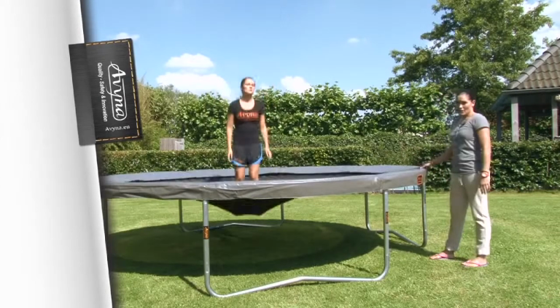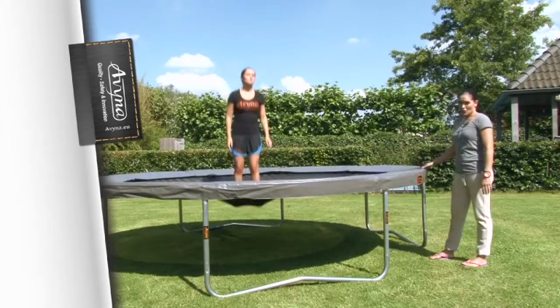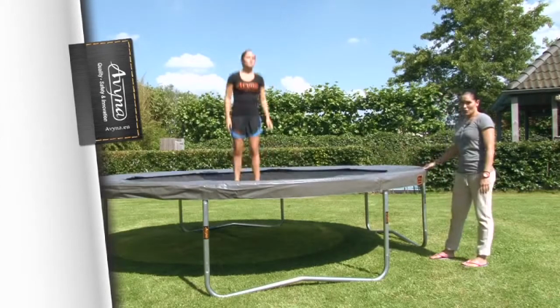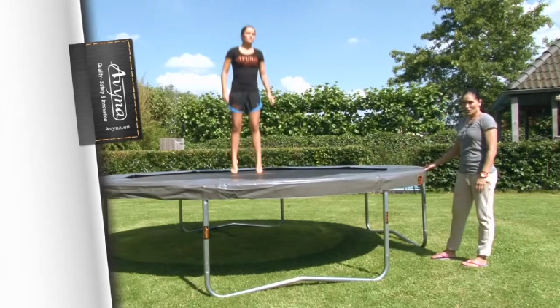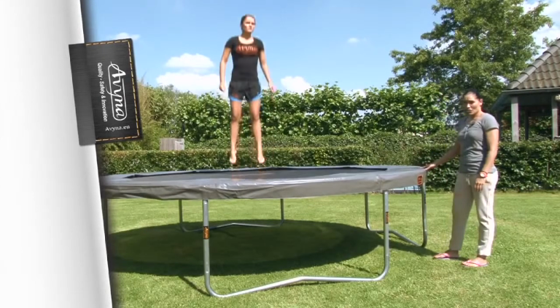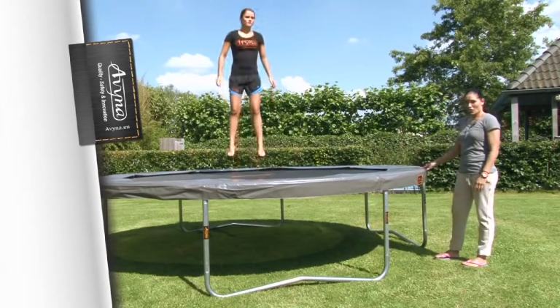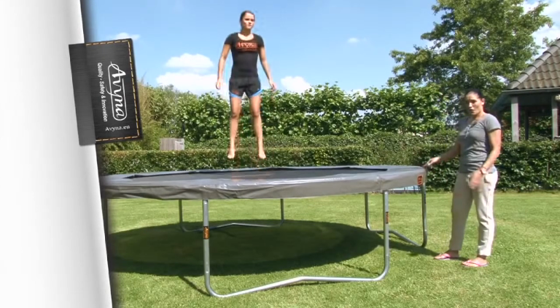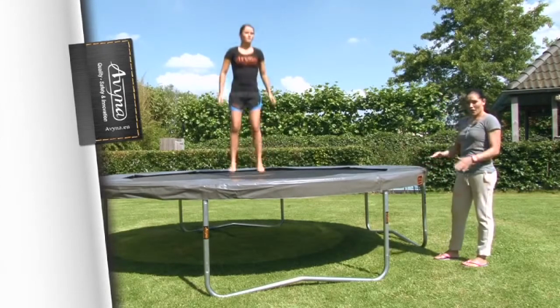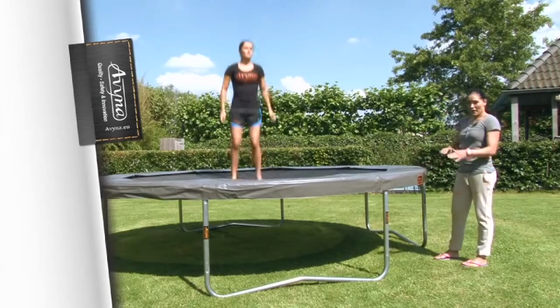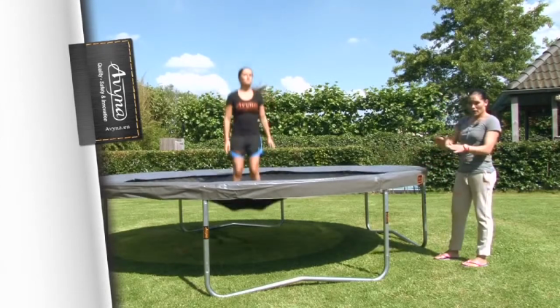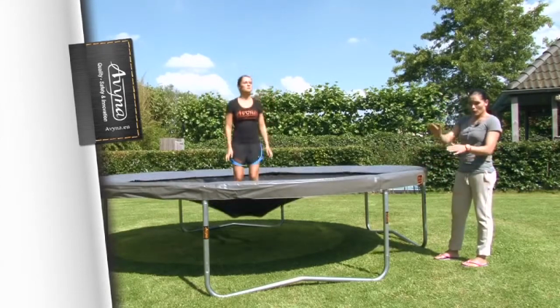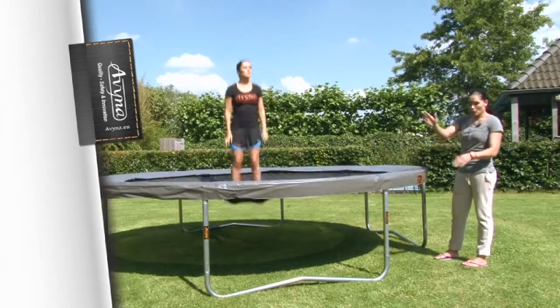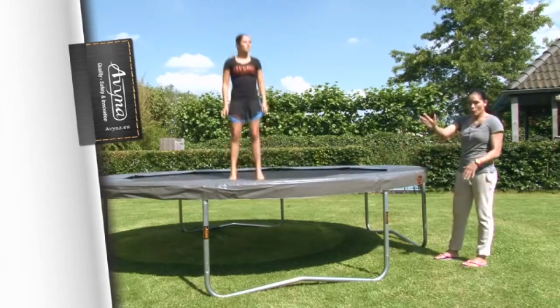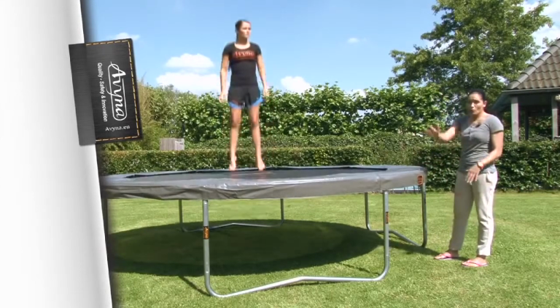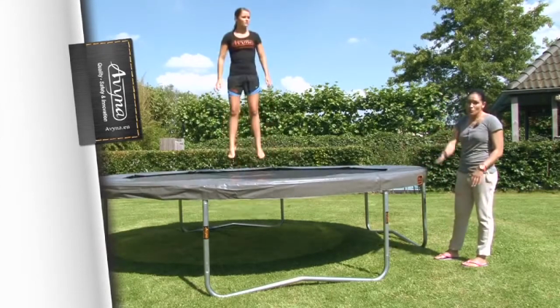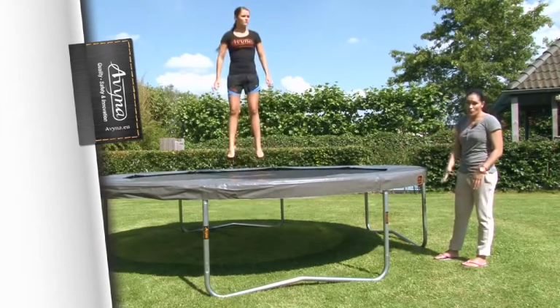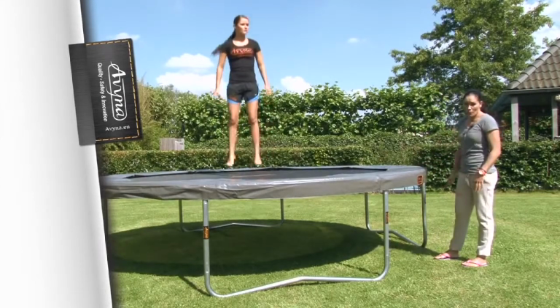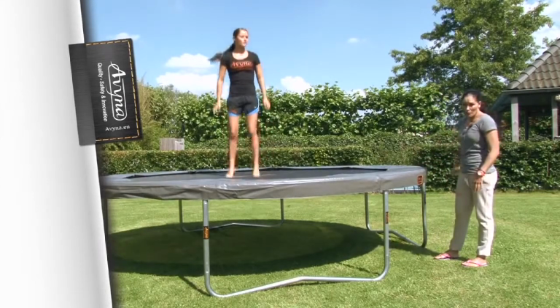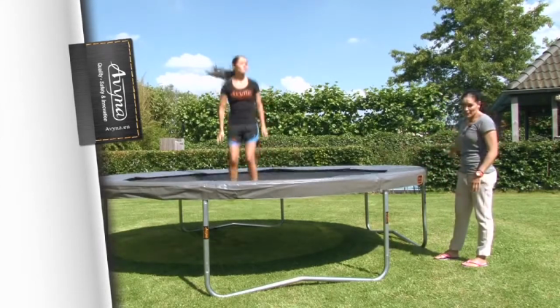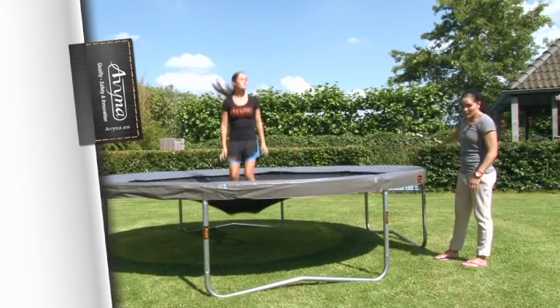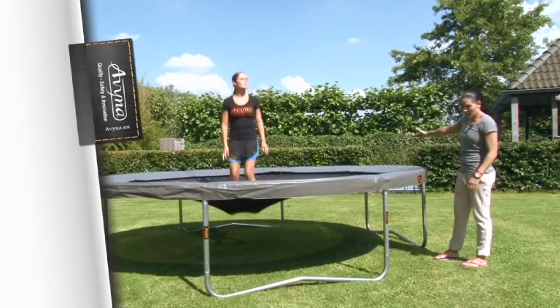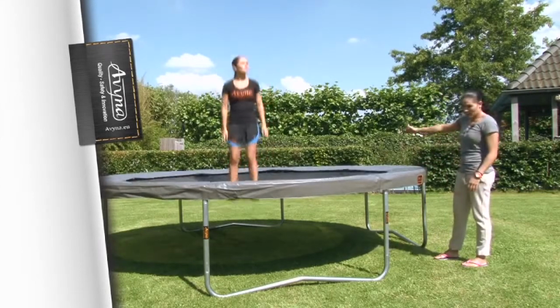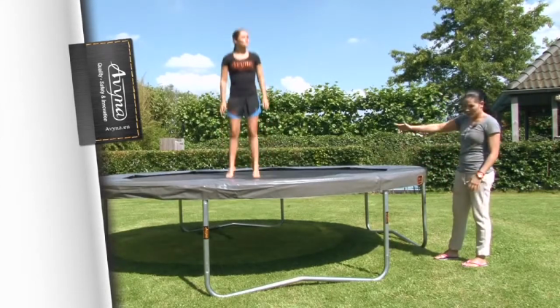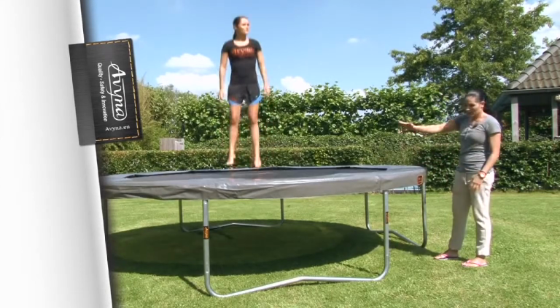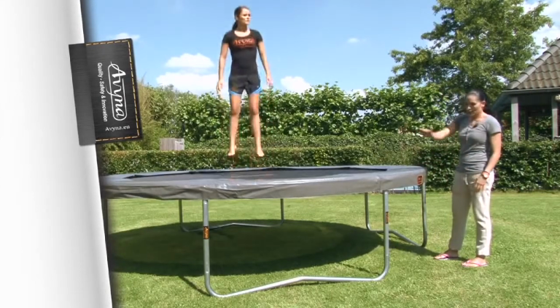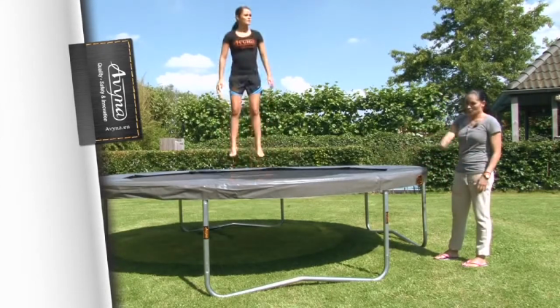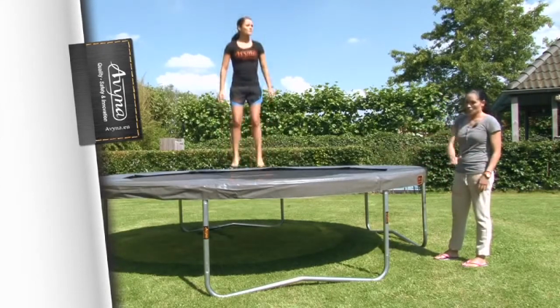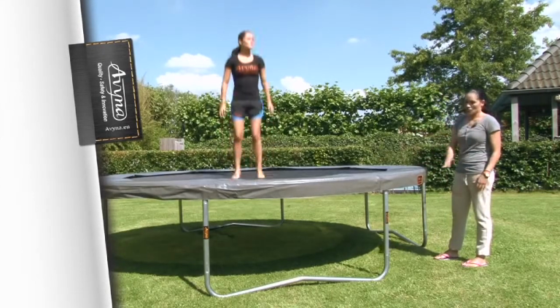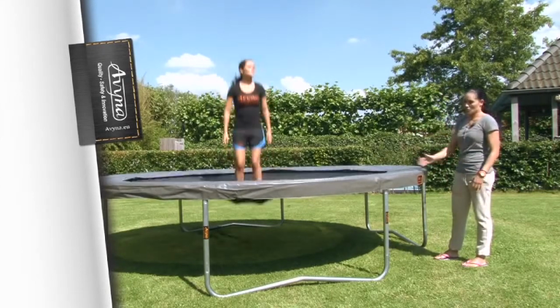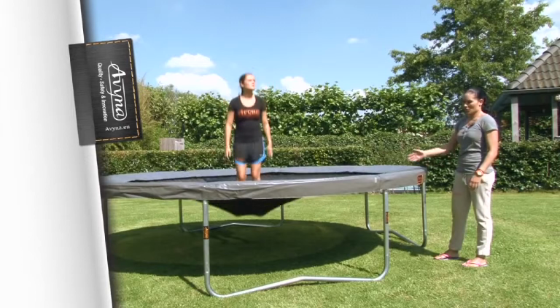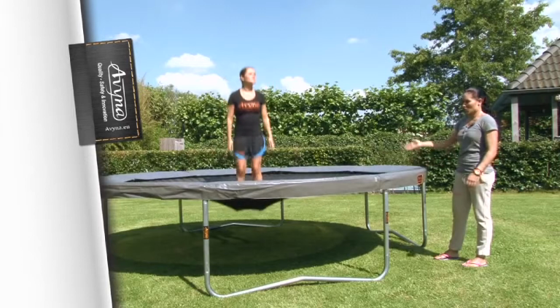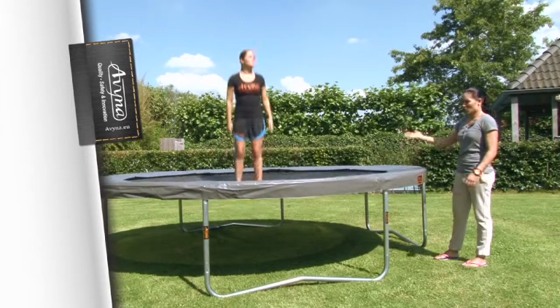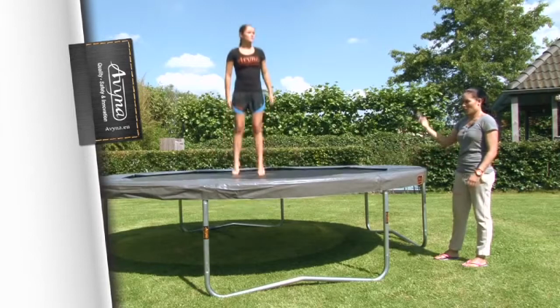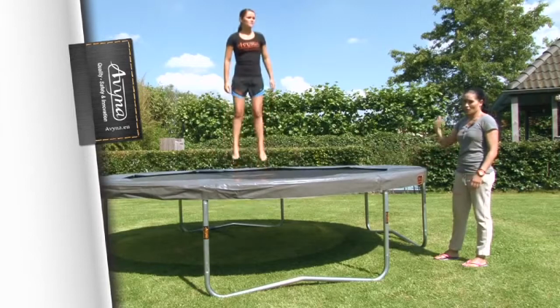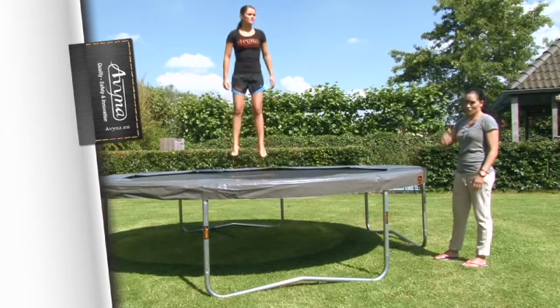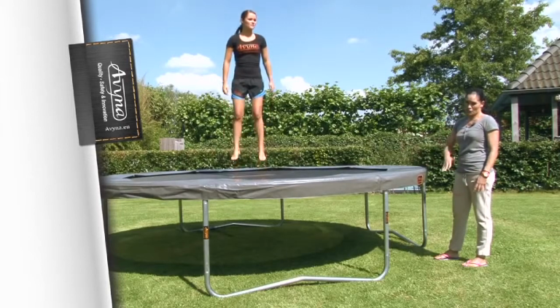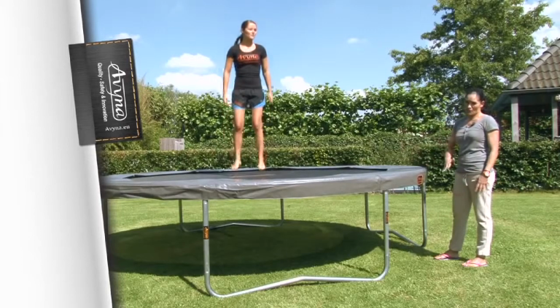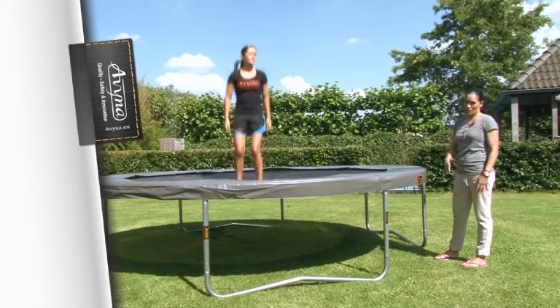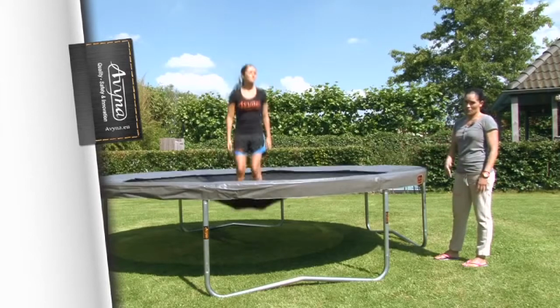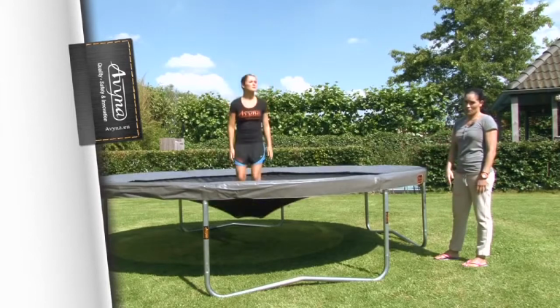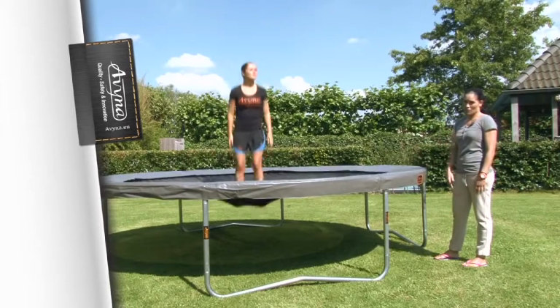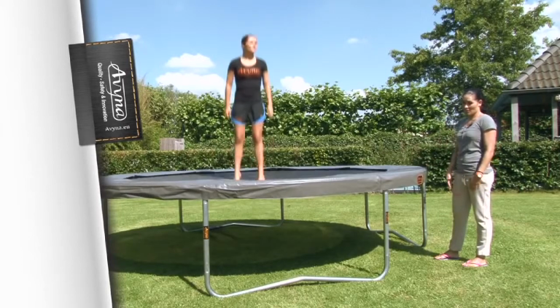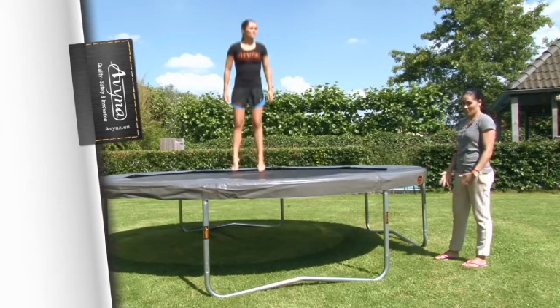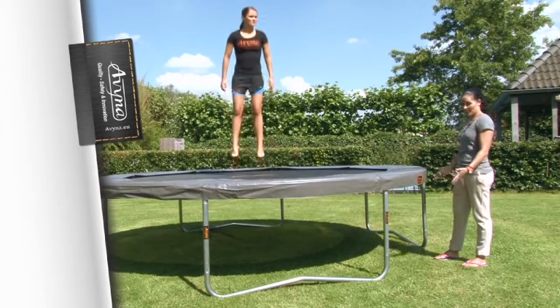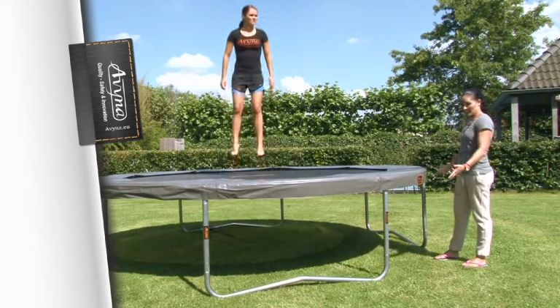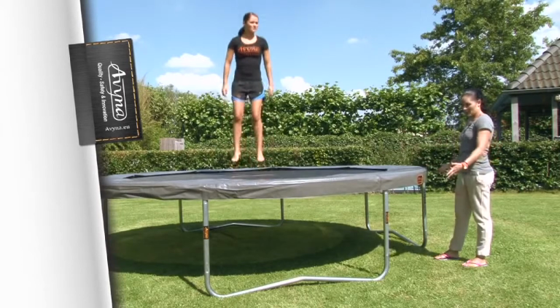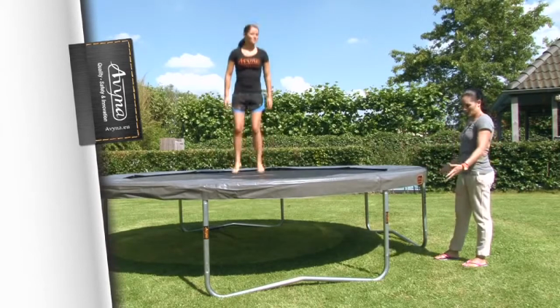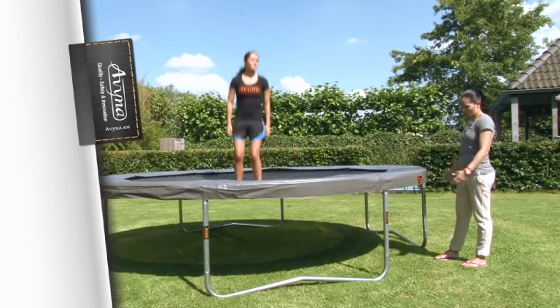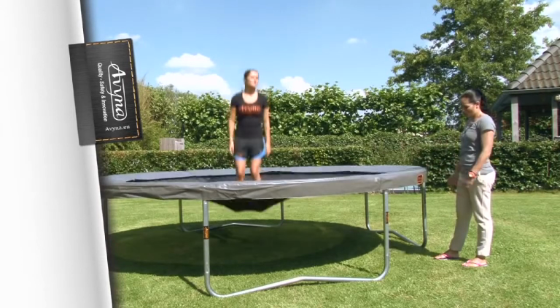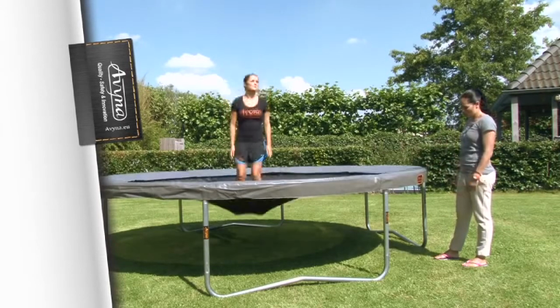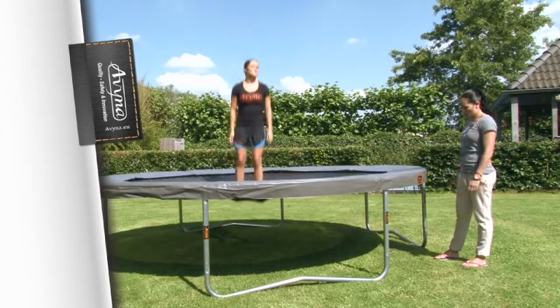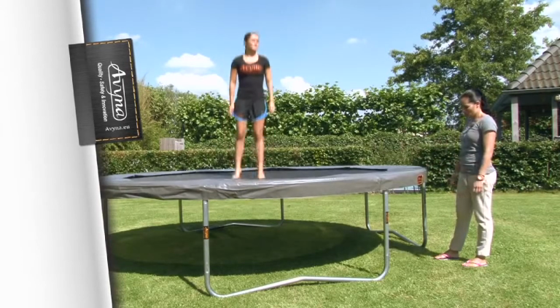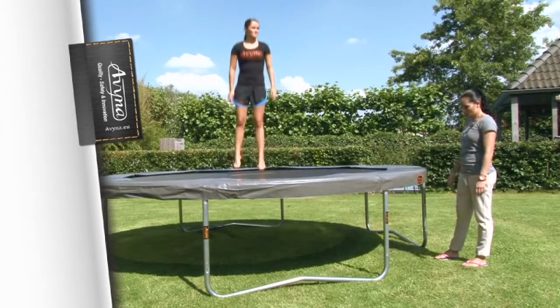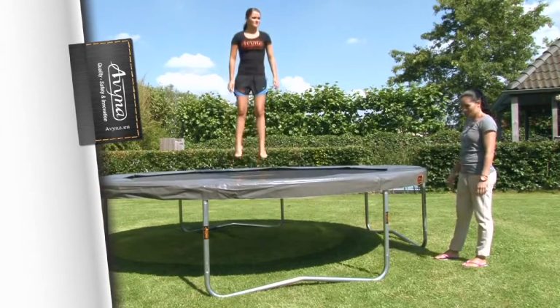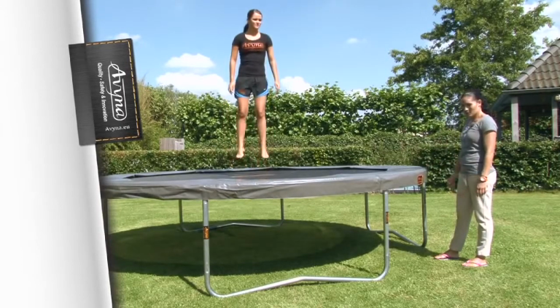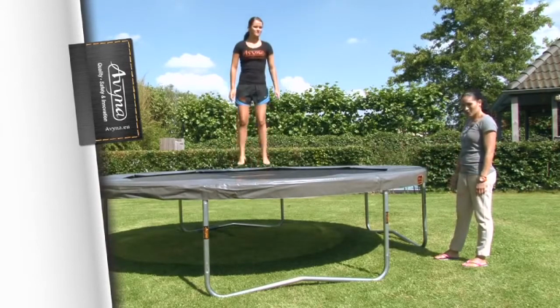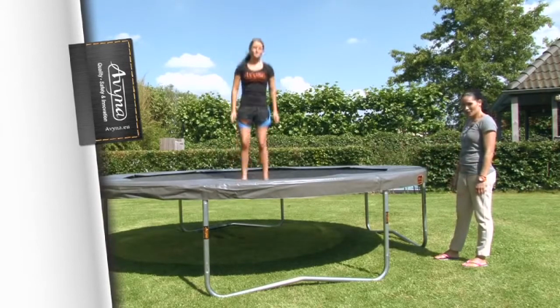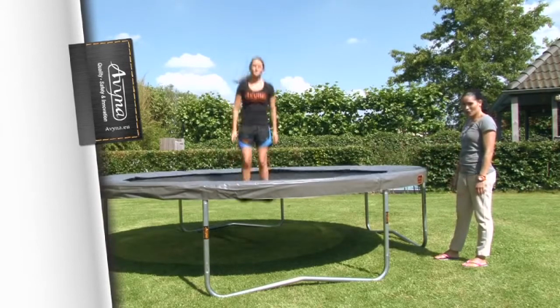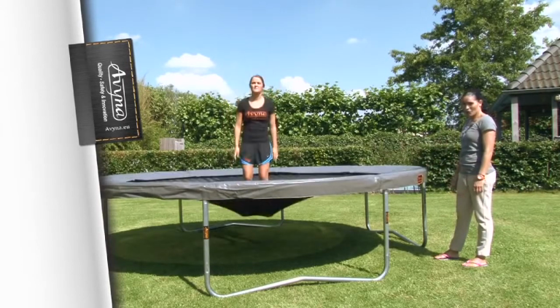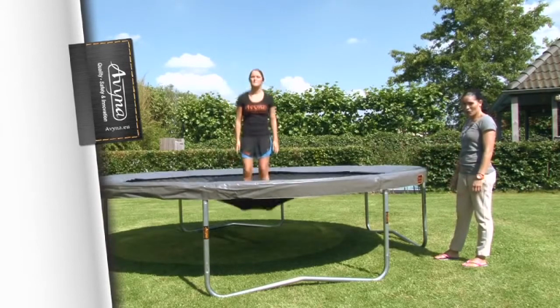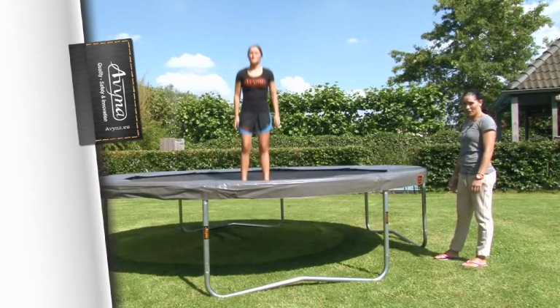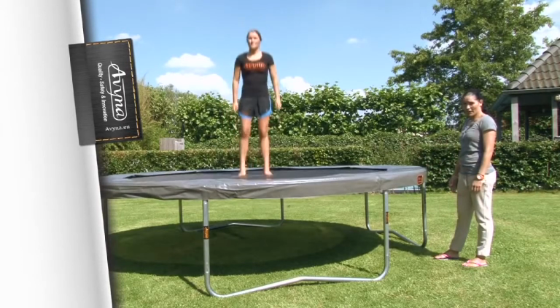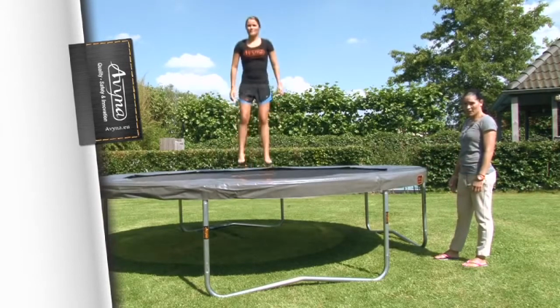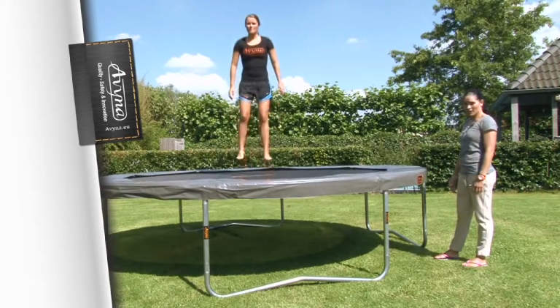Tip 4: Make sure there is no clutter around the trampoline, so that when you get off, you can just step safely.